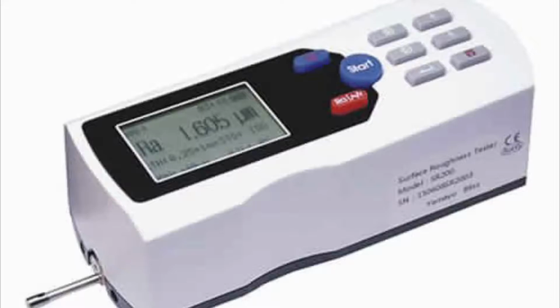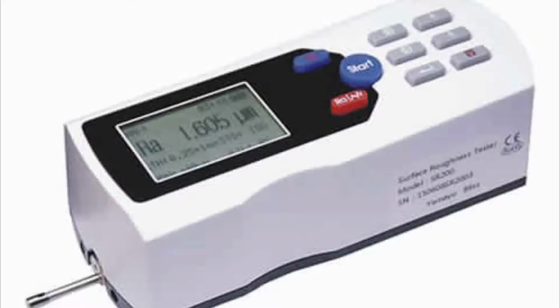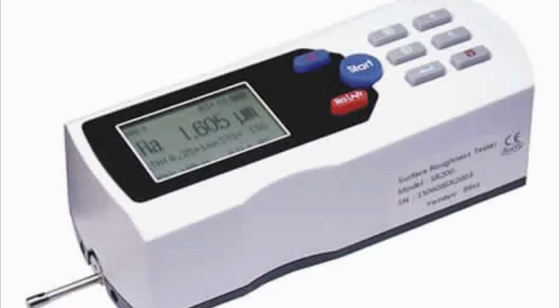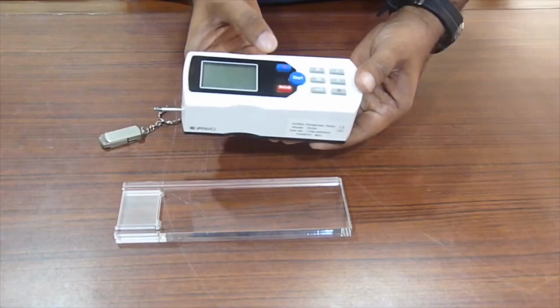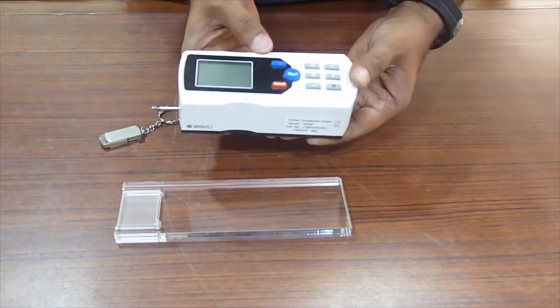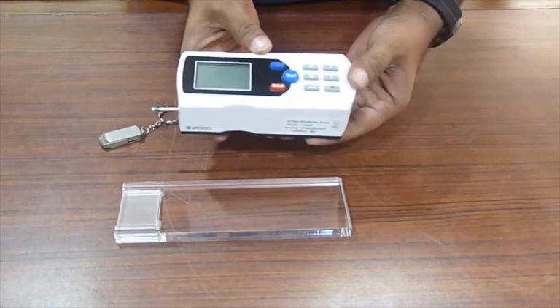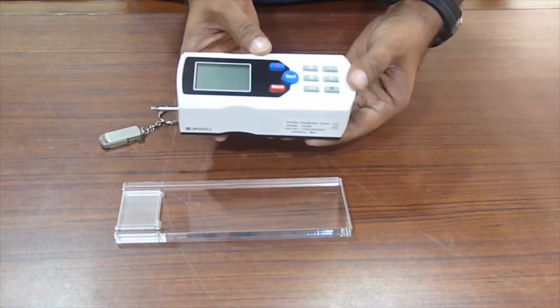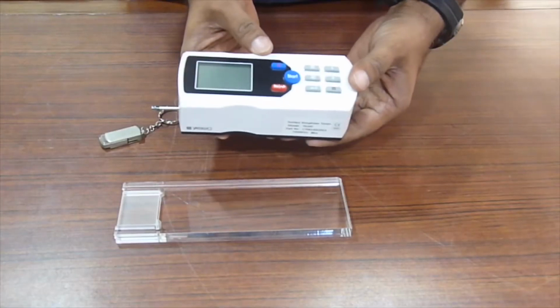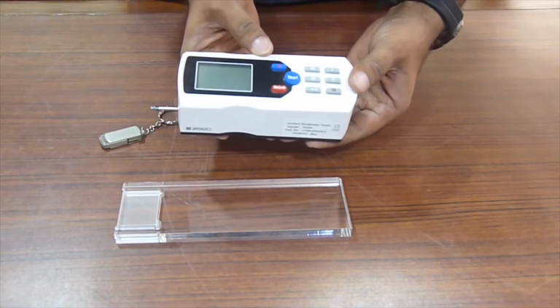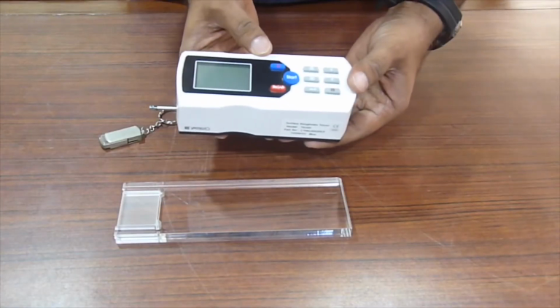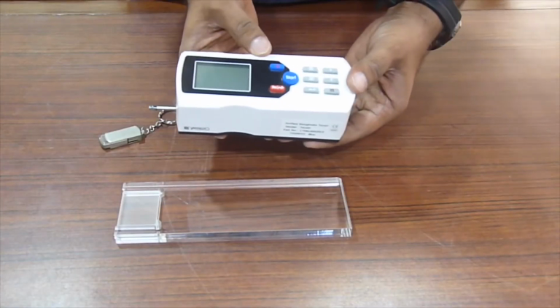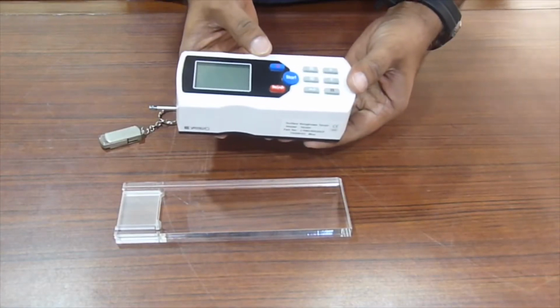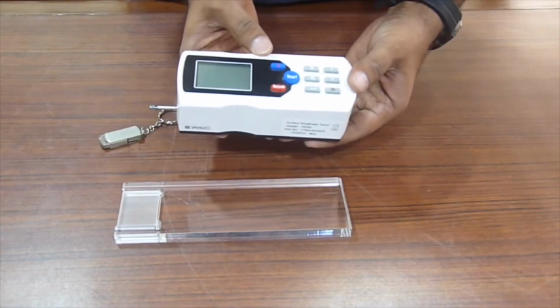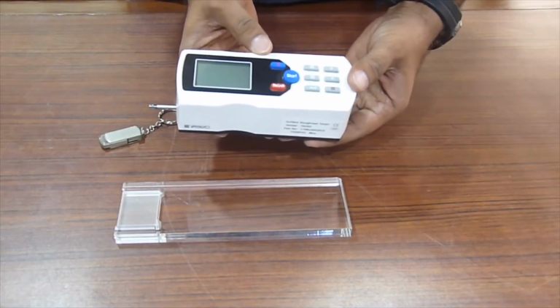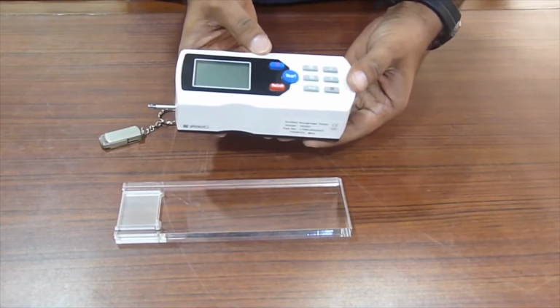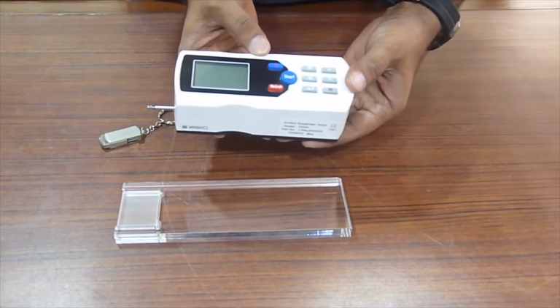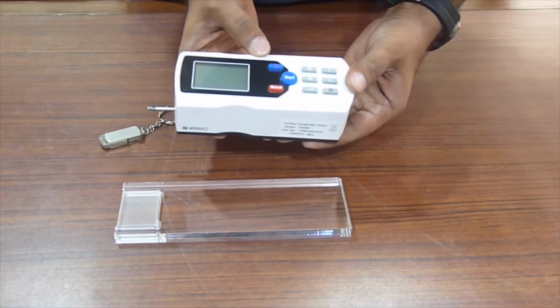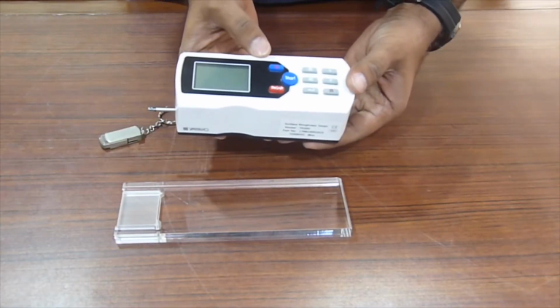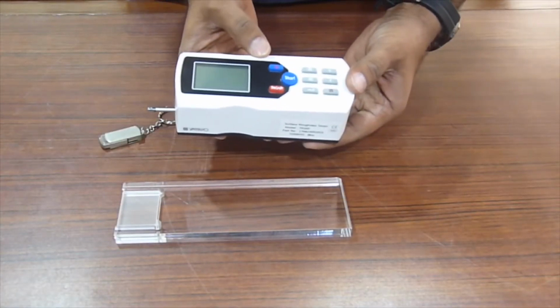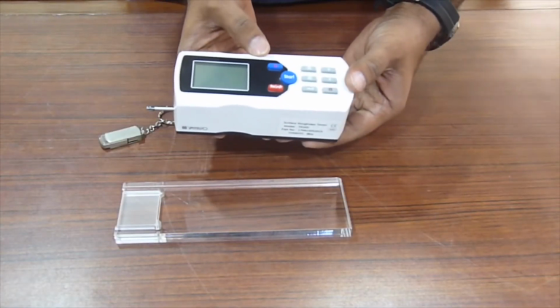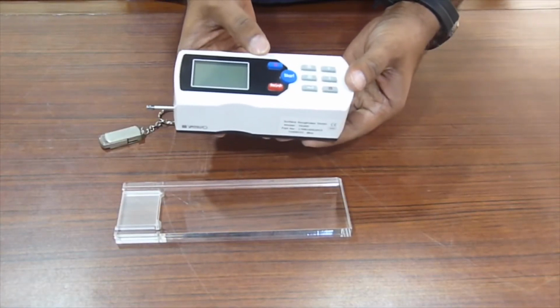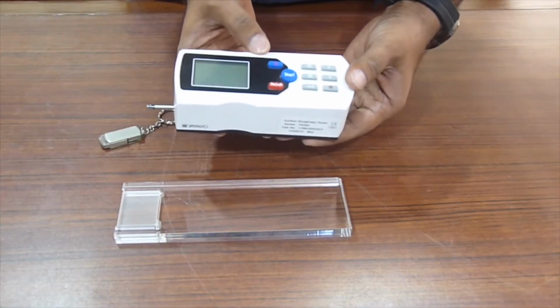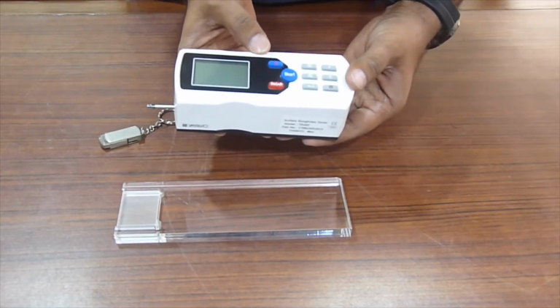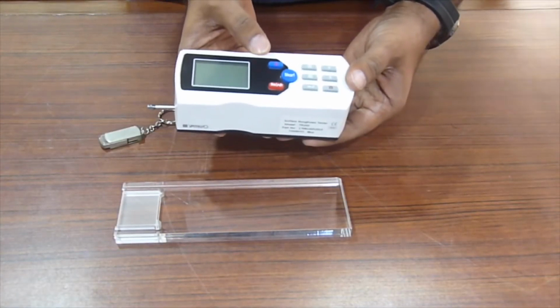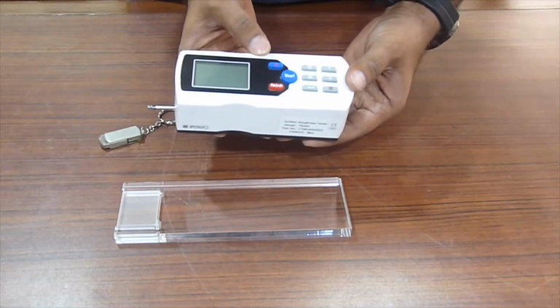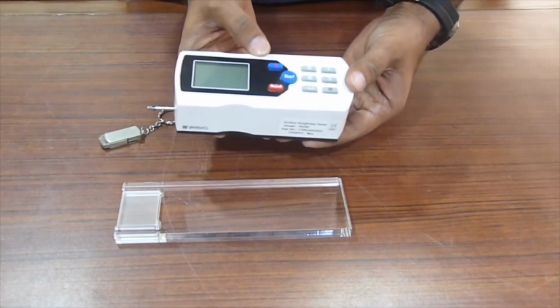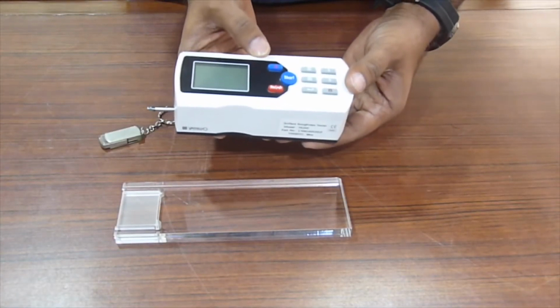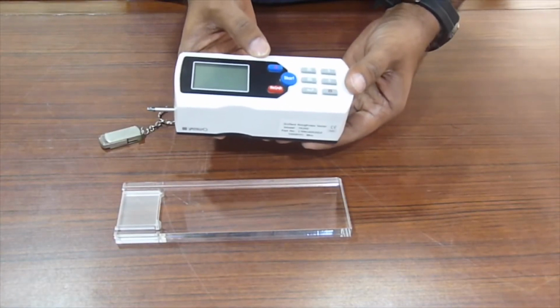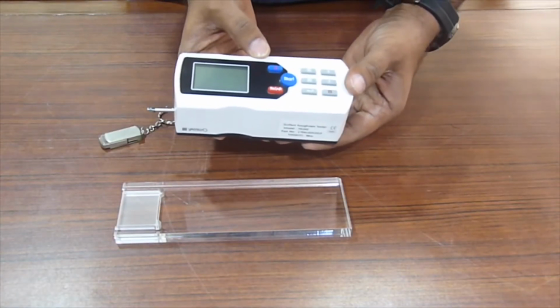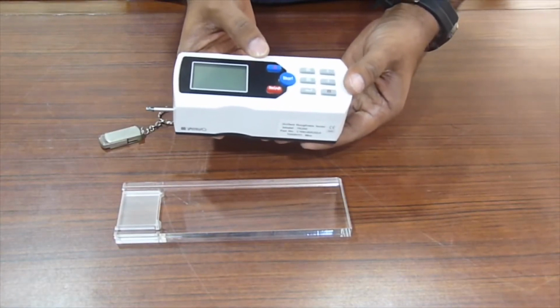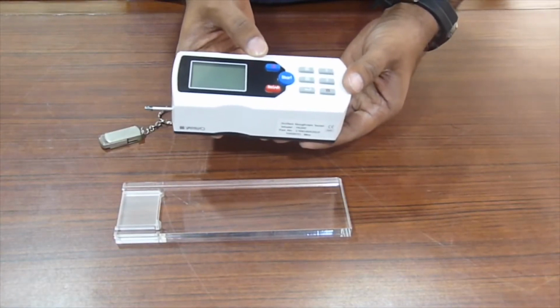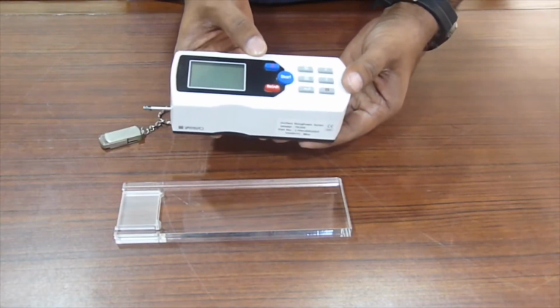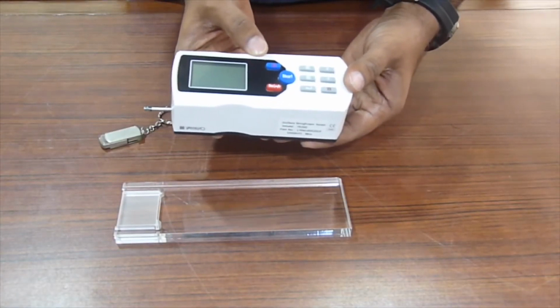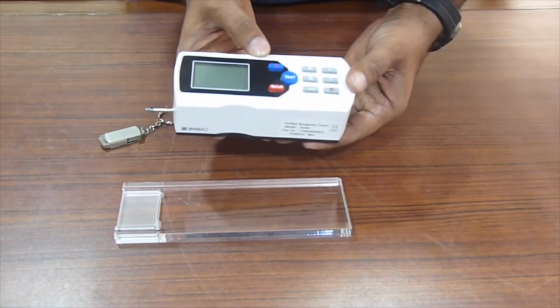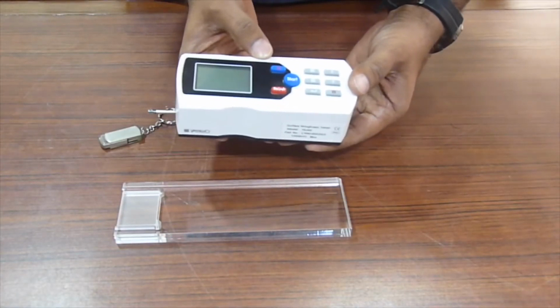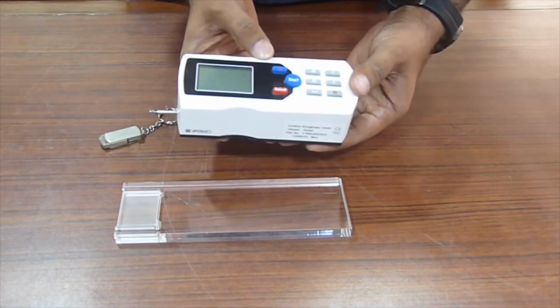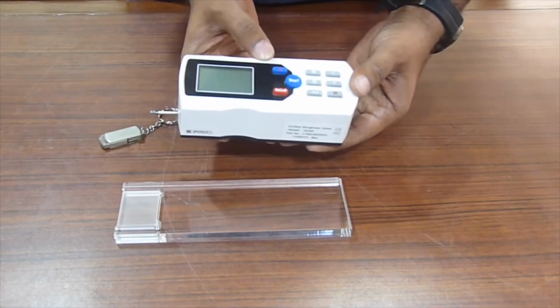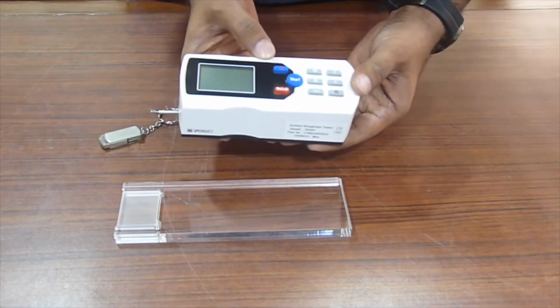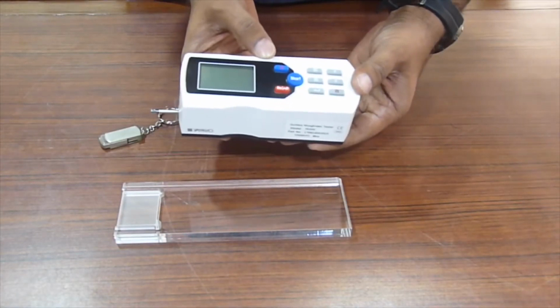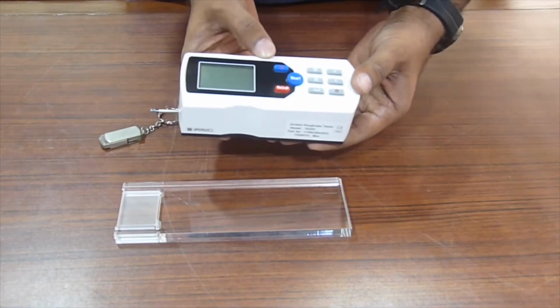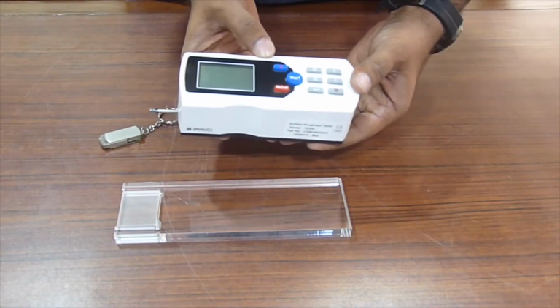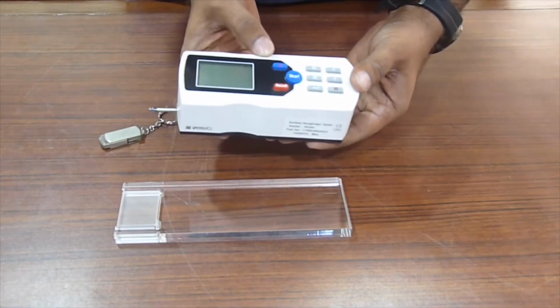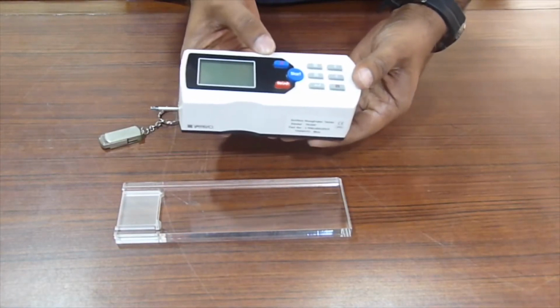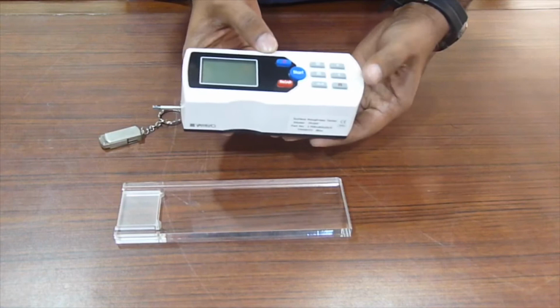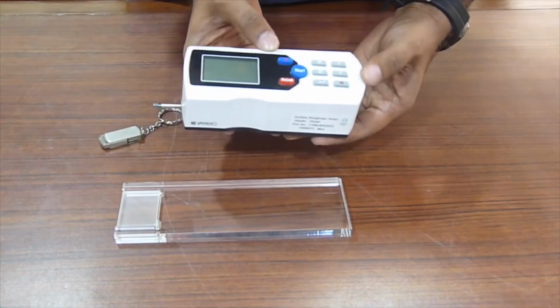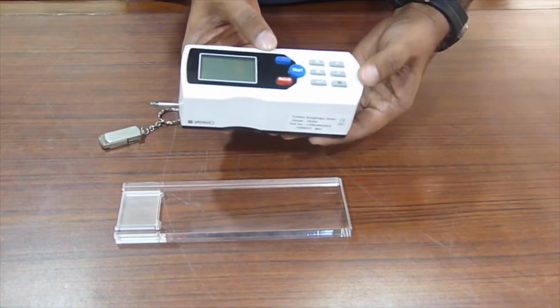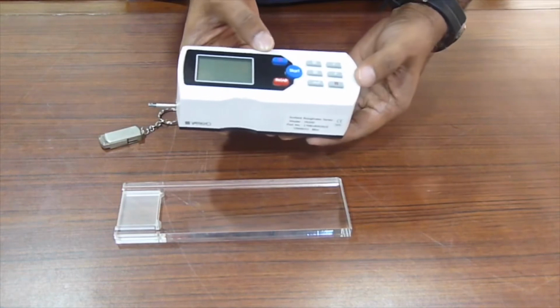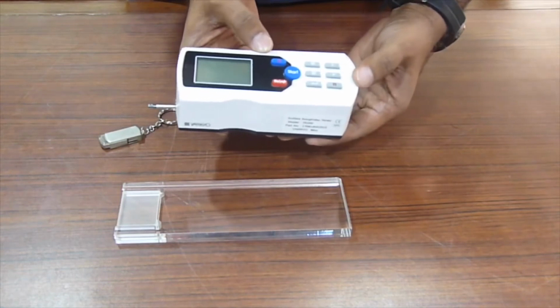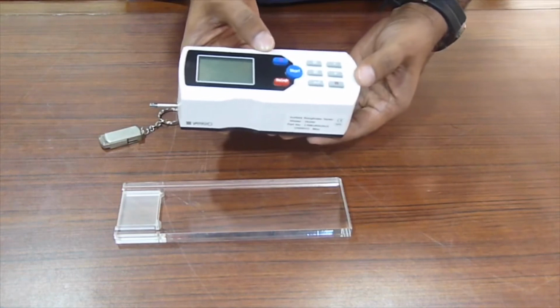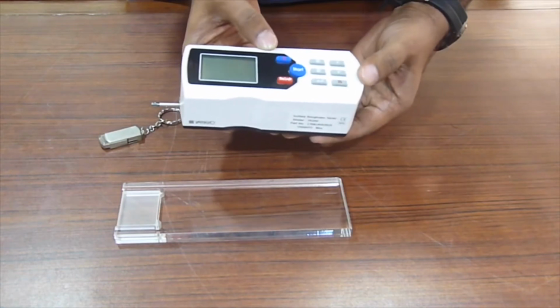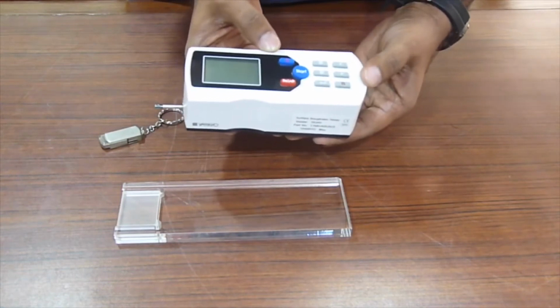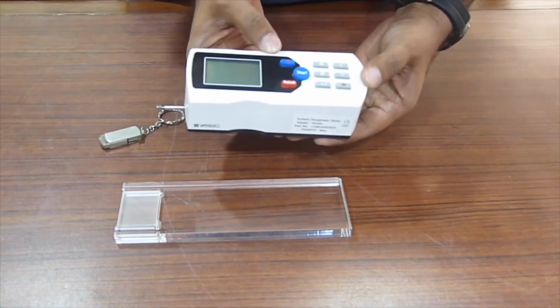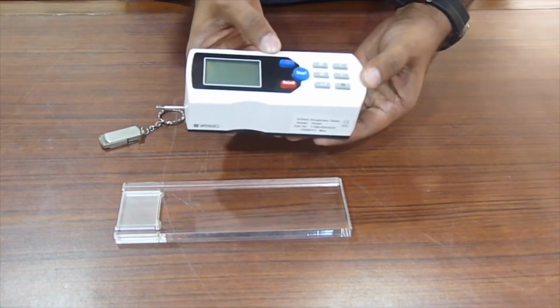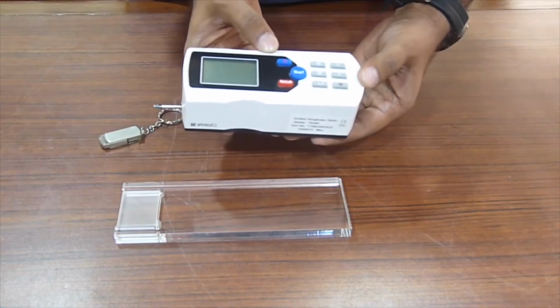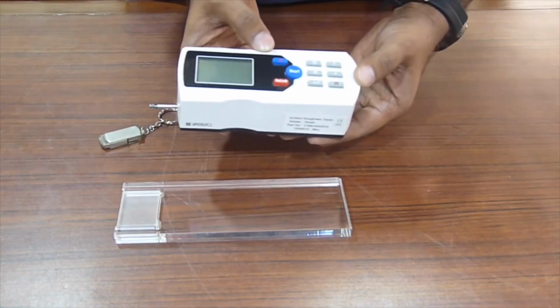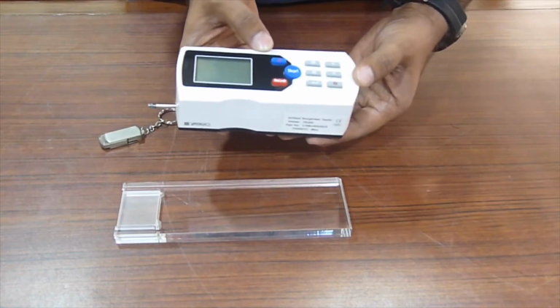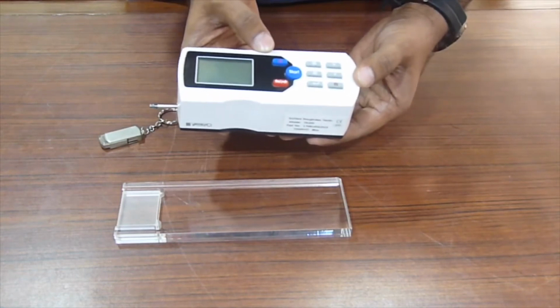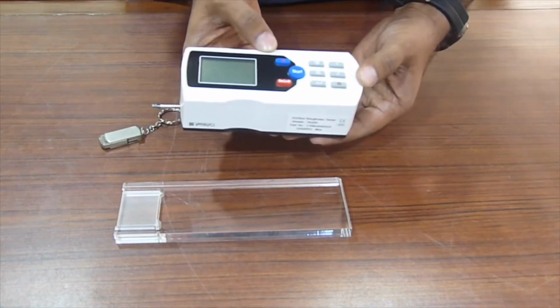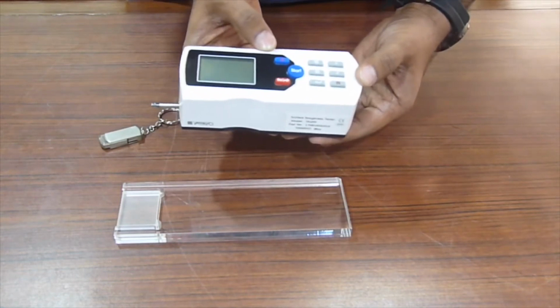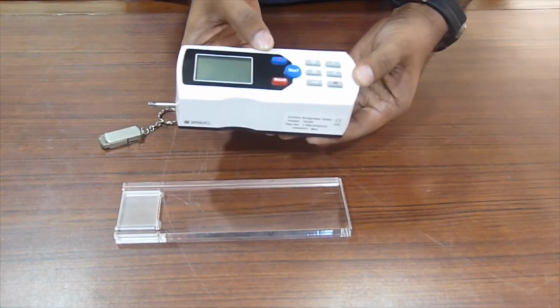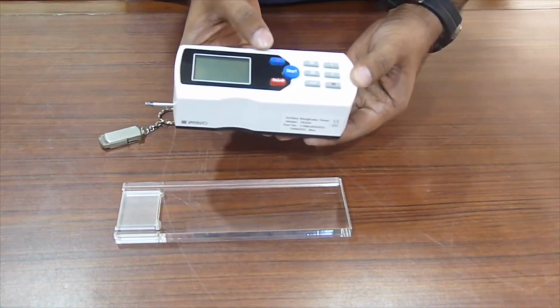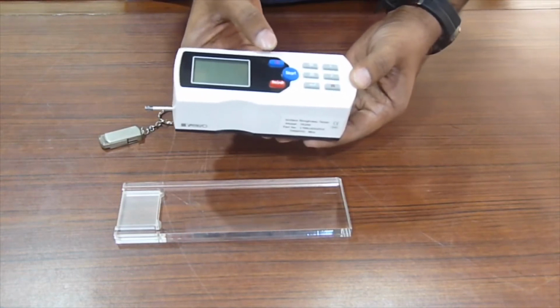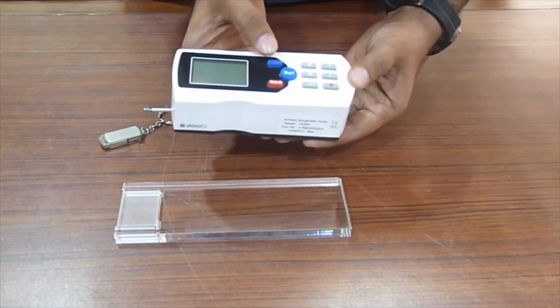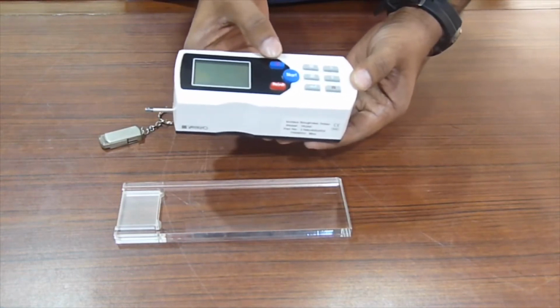This is the Yamayo Bliss Portable Roughness Tester, a Surface Roughness Tester that measures in RA, RZ, RQ, and various other readings.